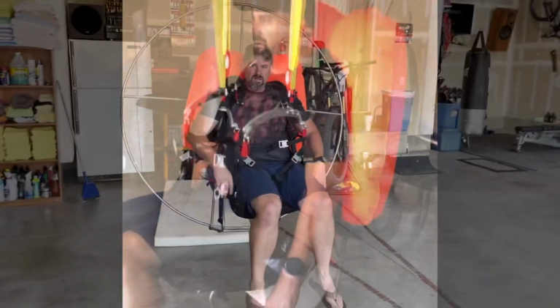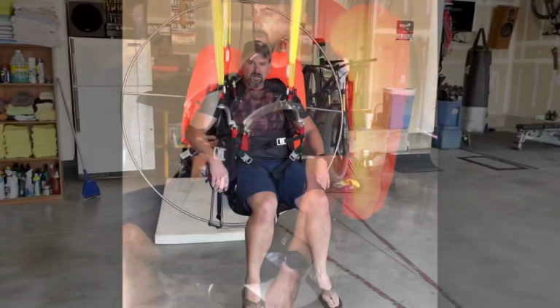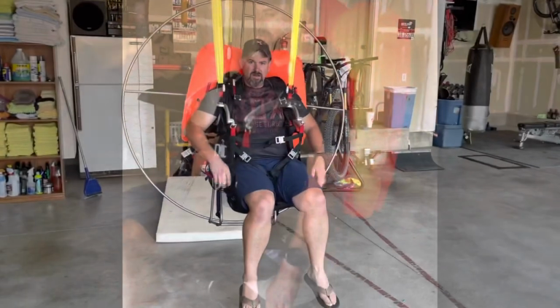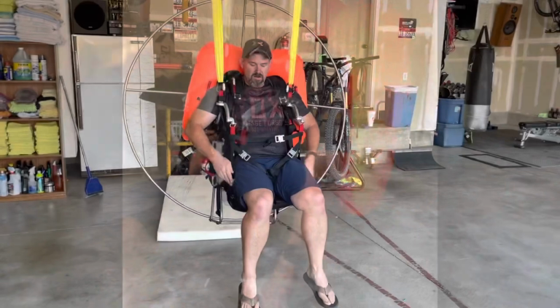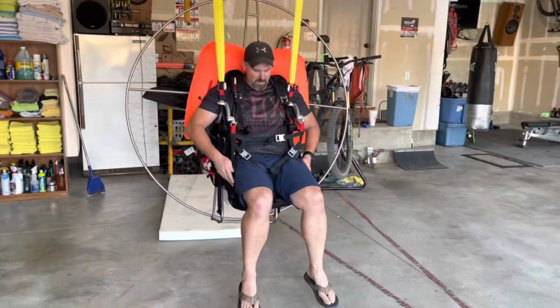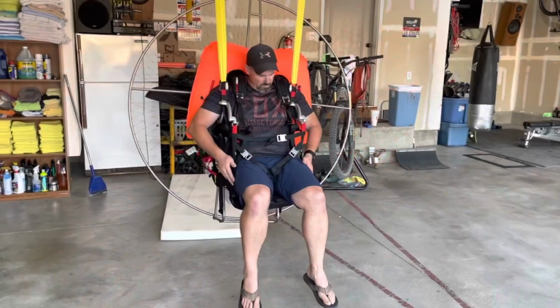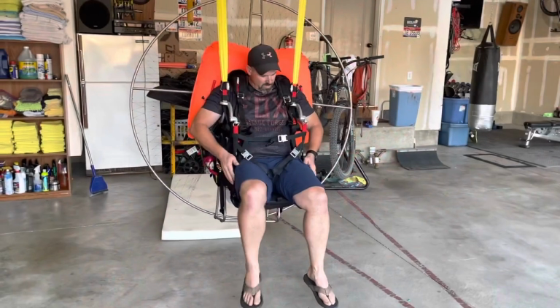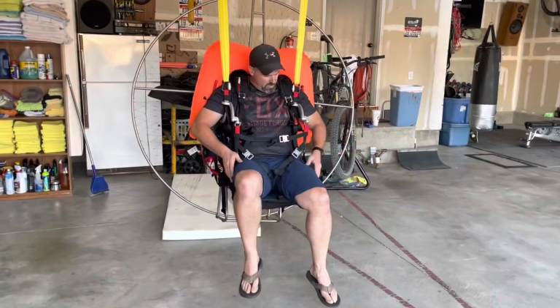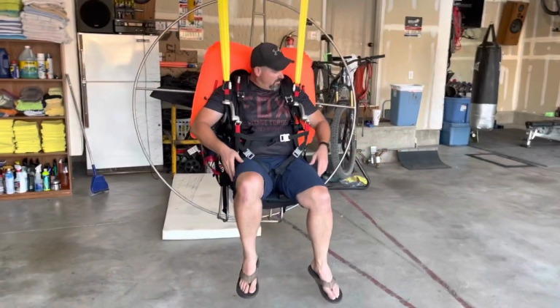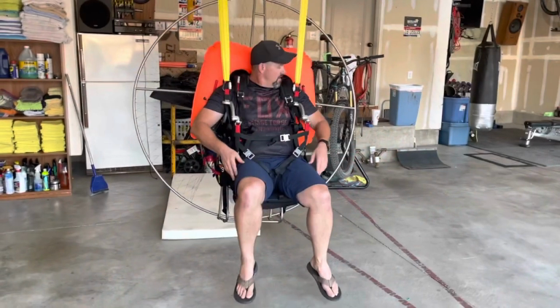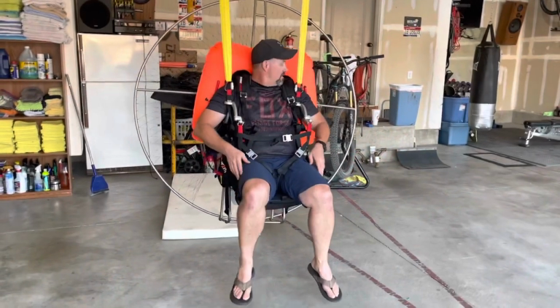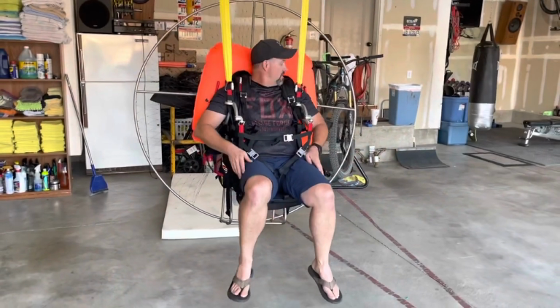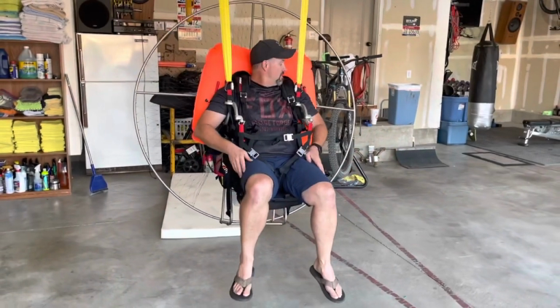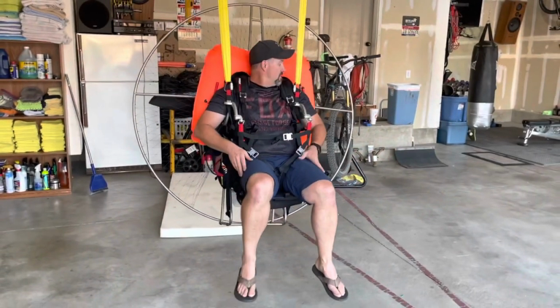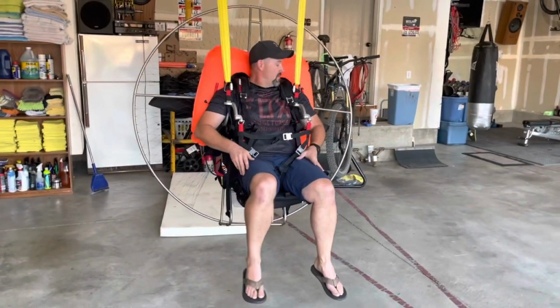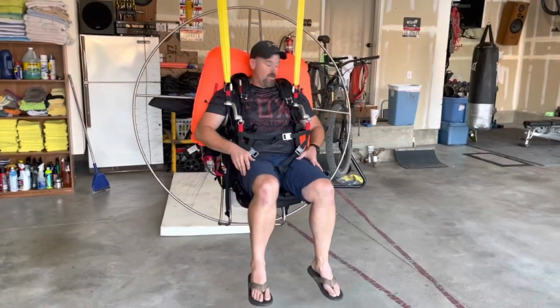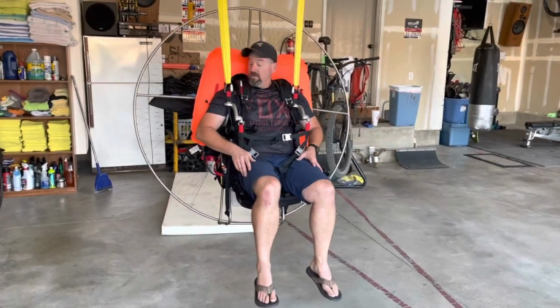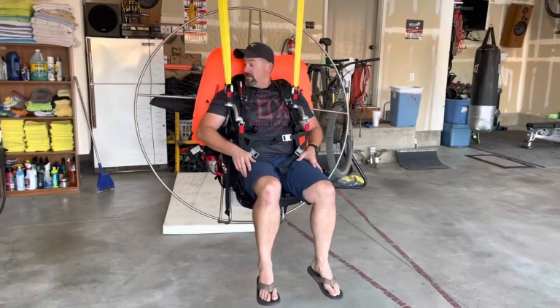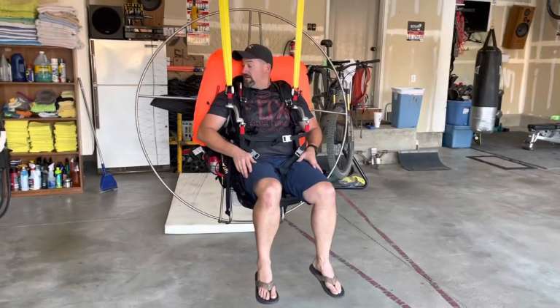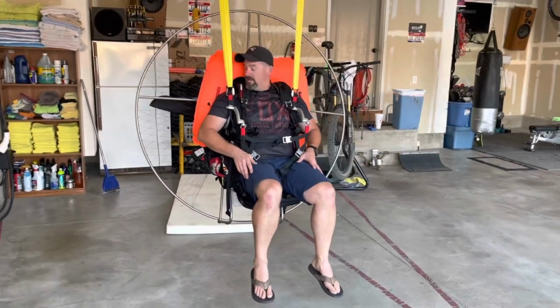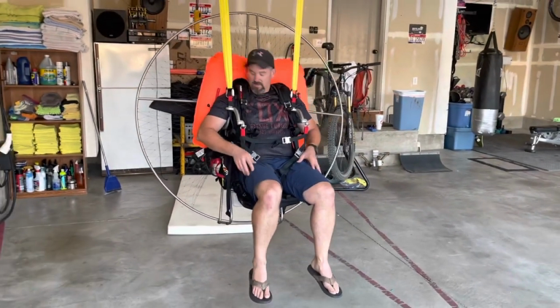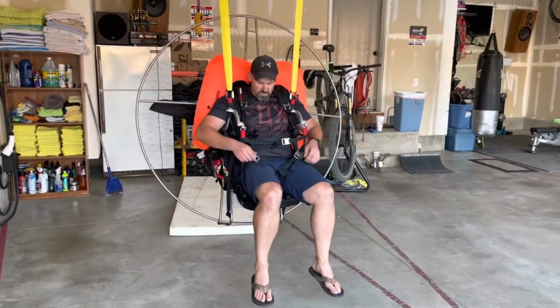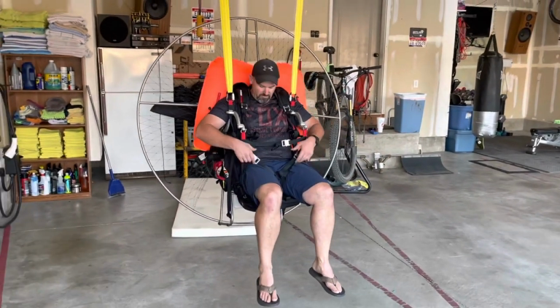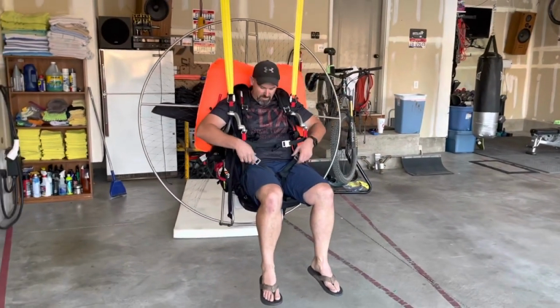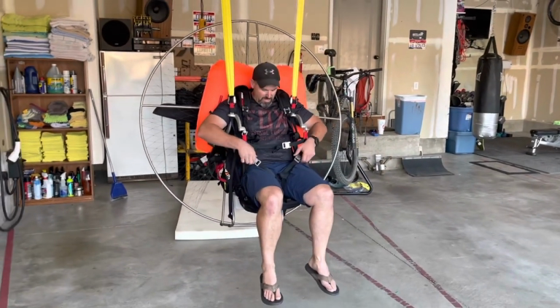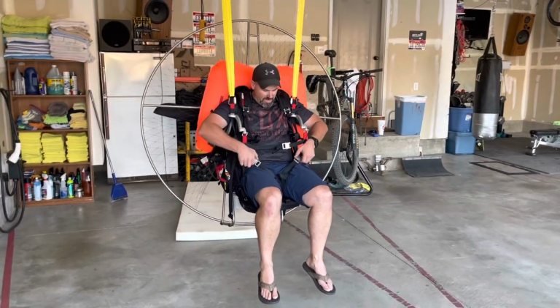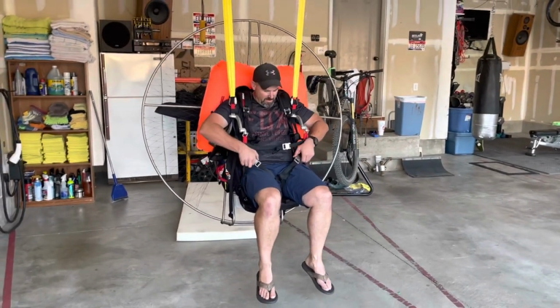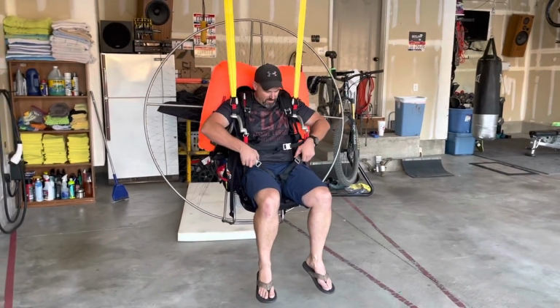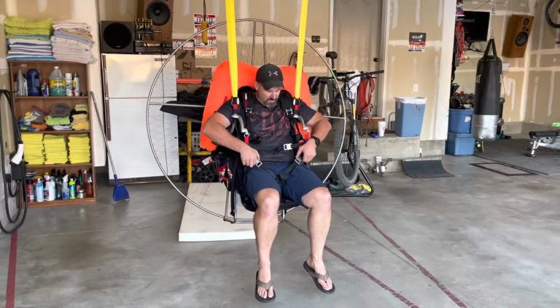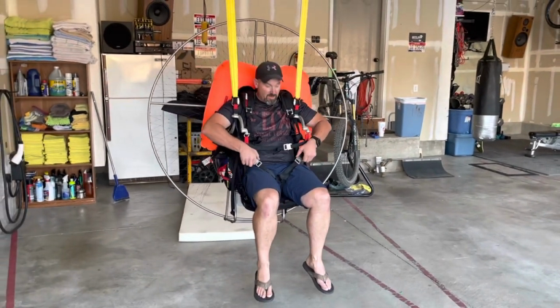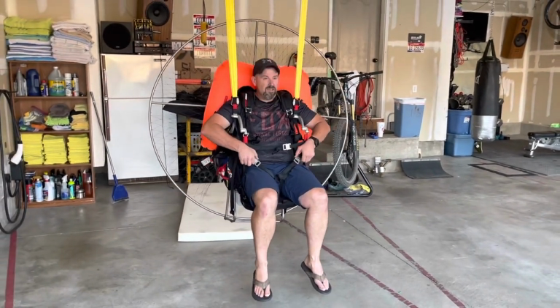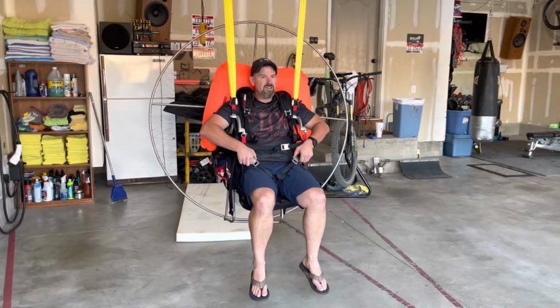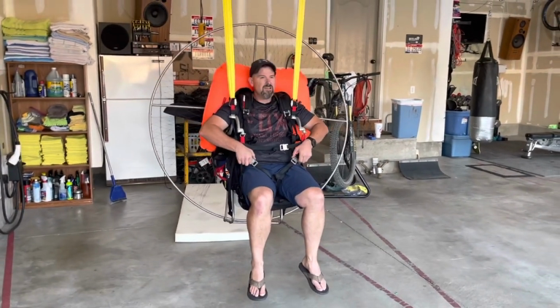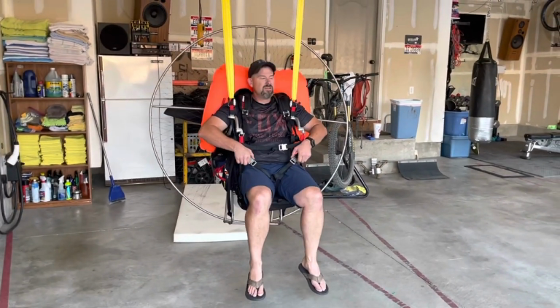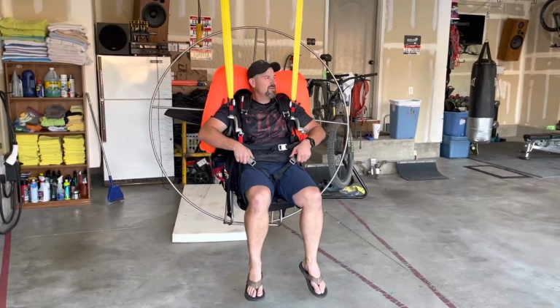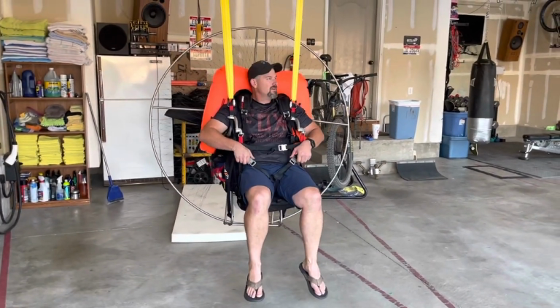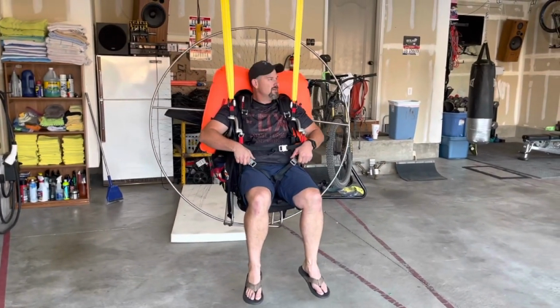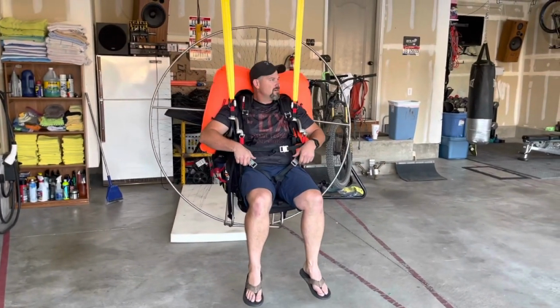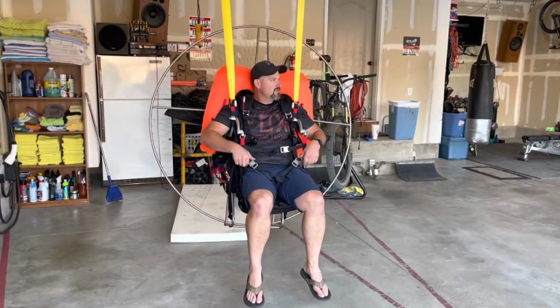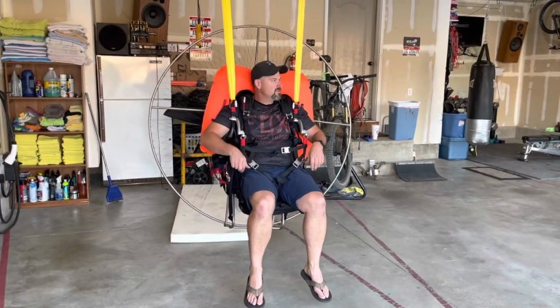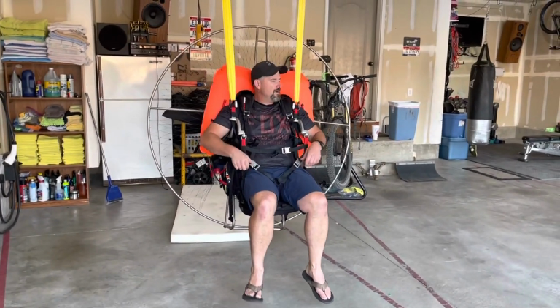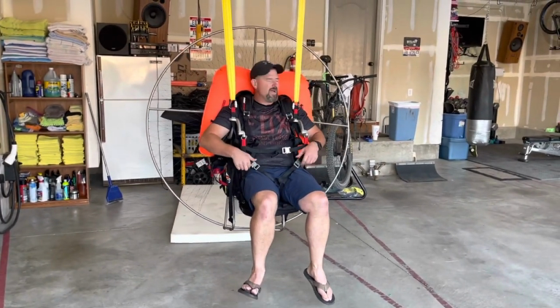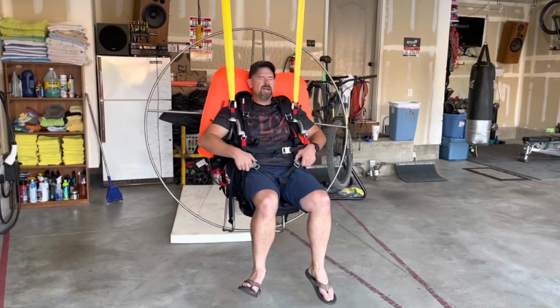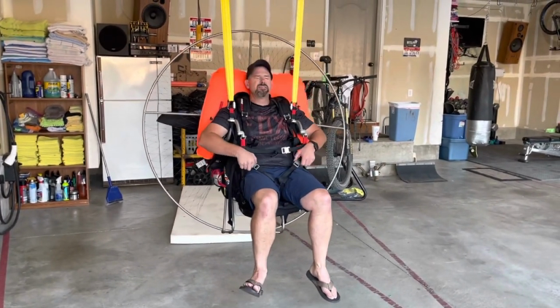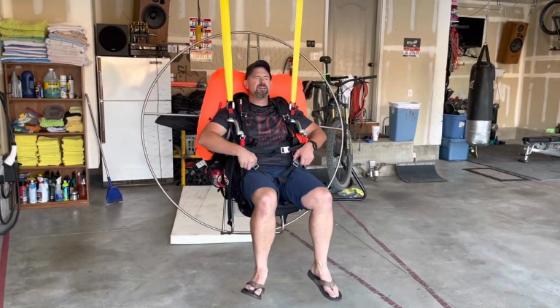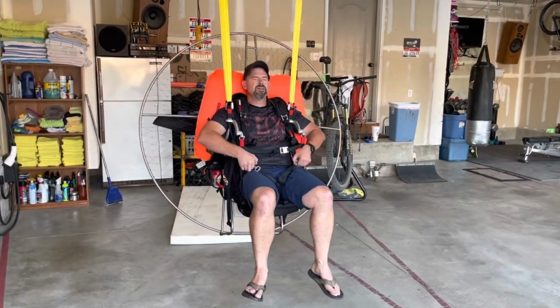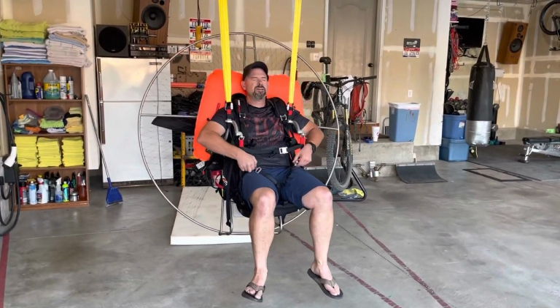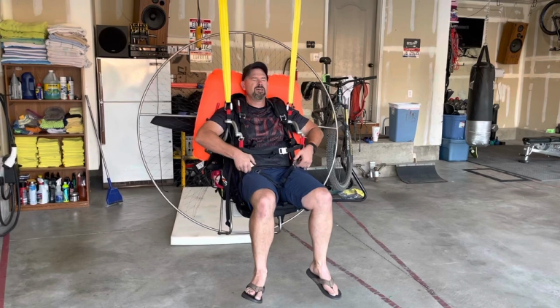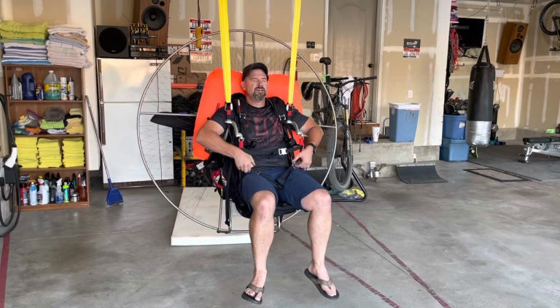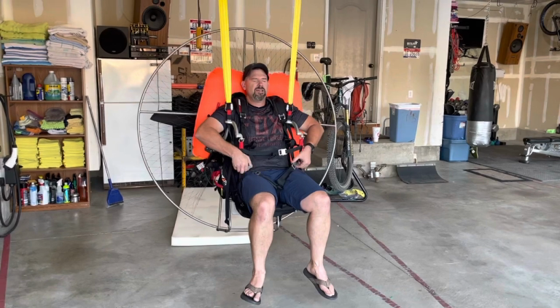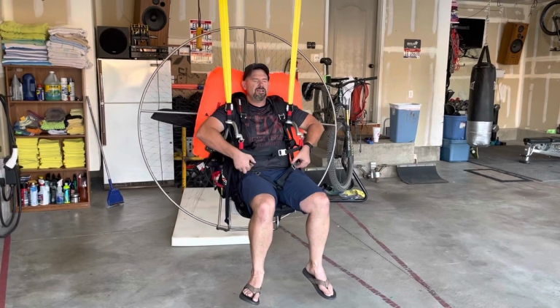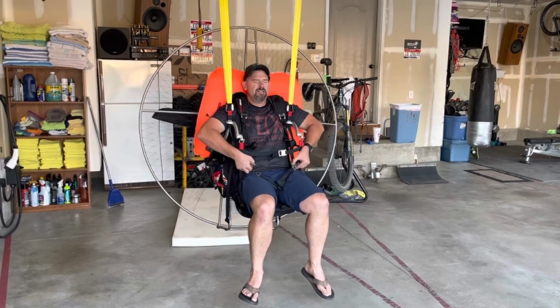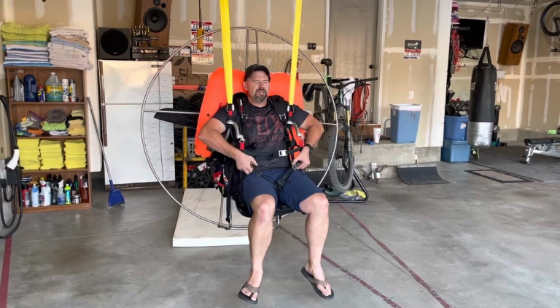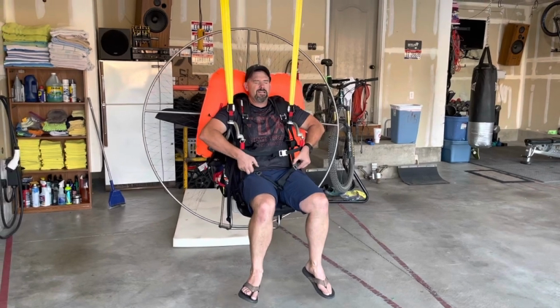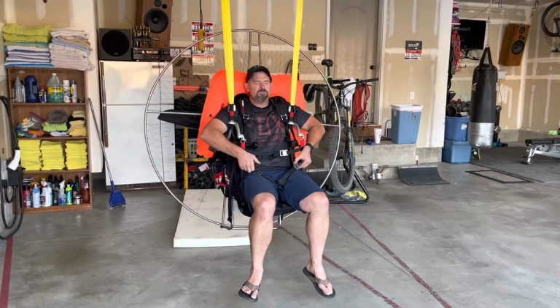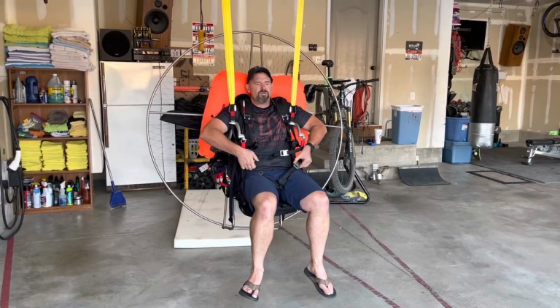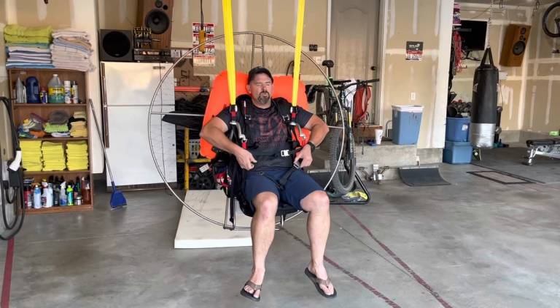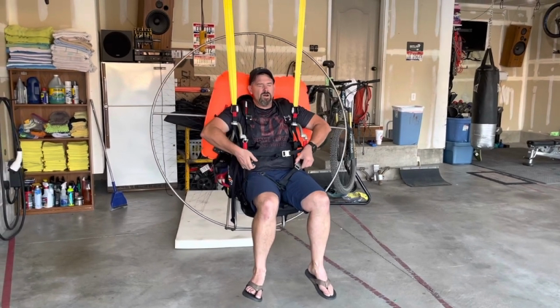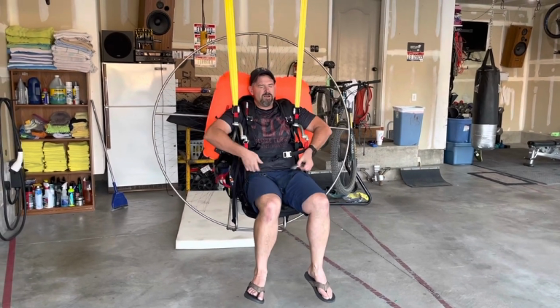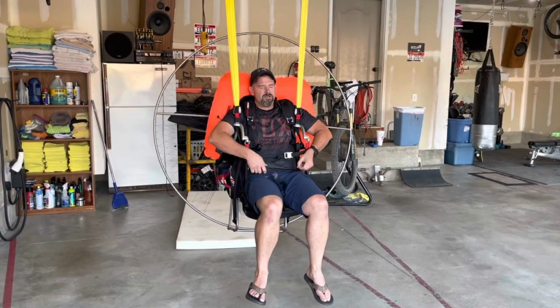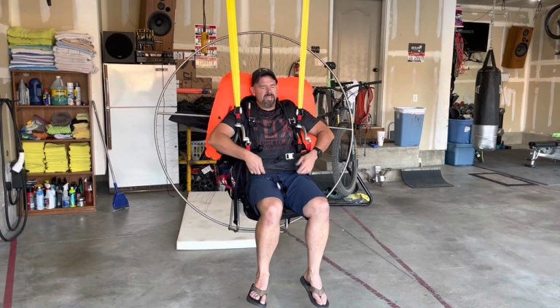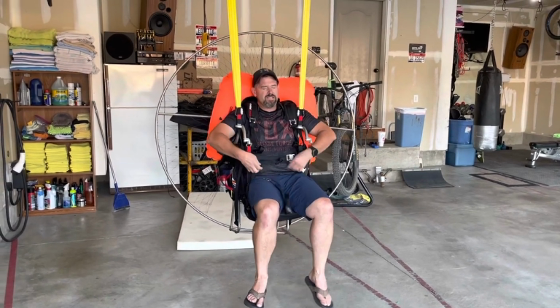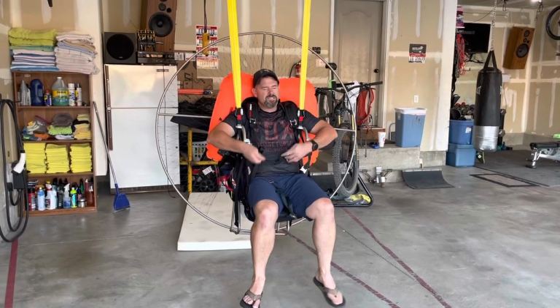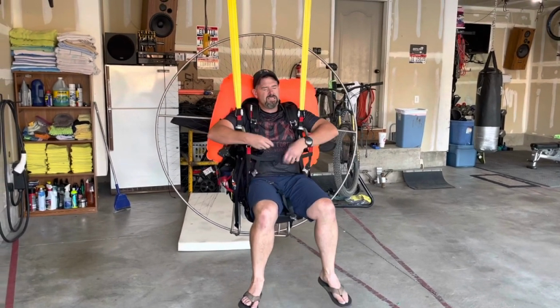All right, here we go. We'll see if I can get out of this thing. Close my eyes like I'm underwater. I can't see.